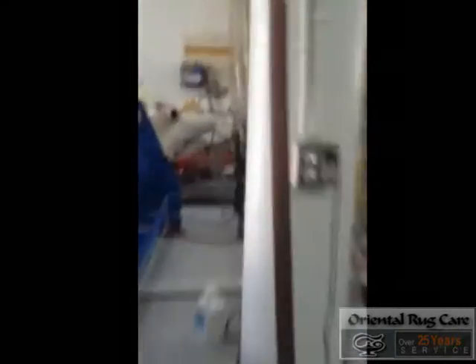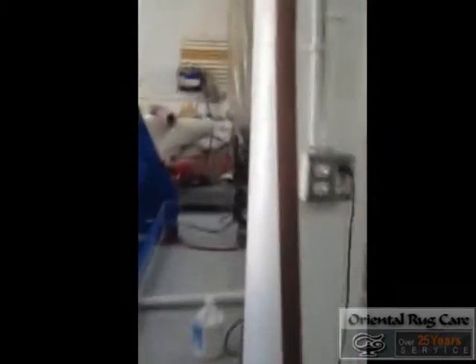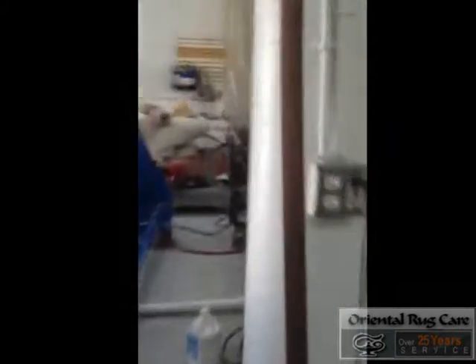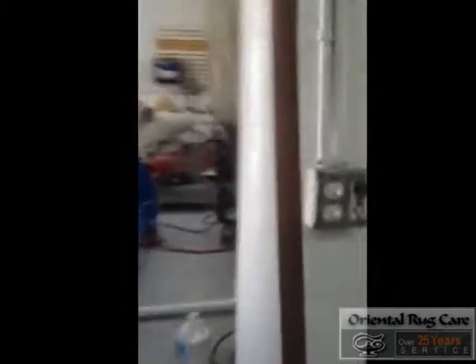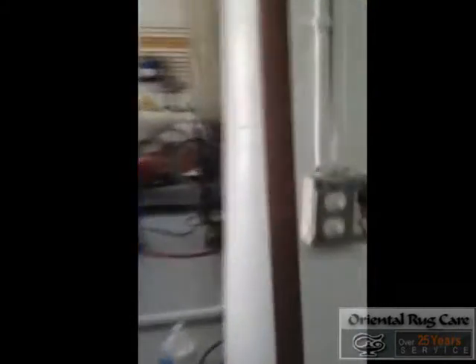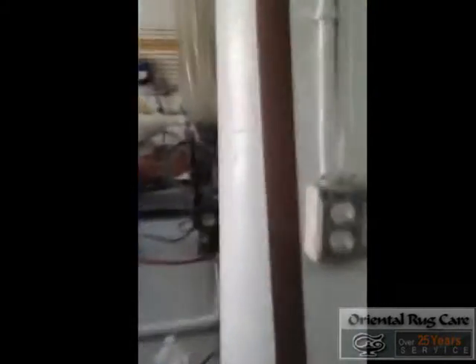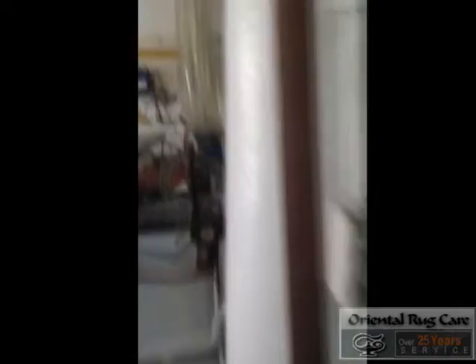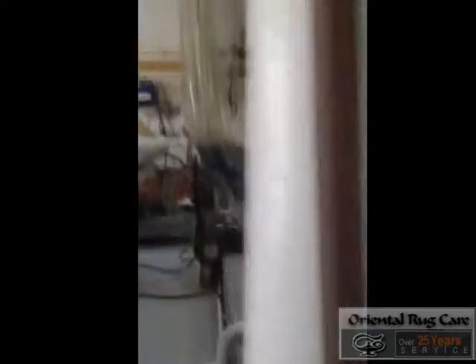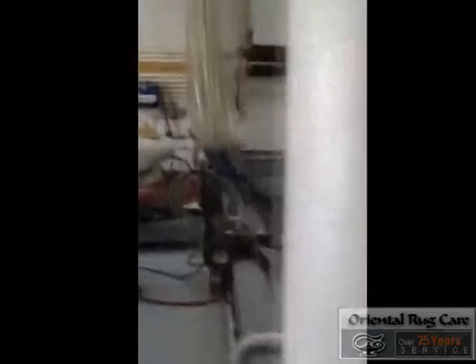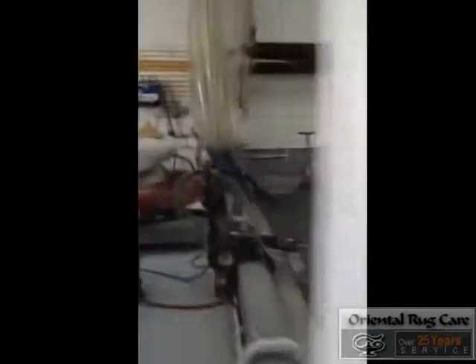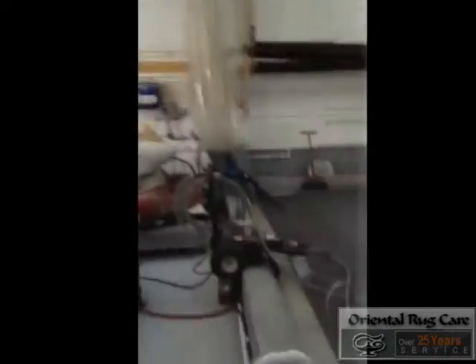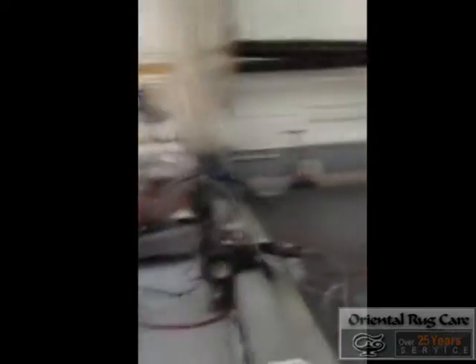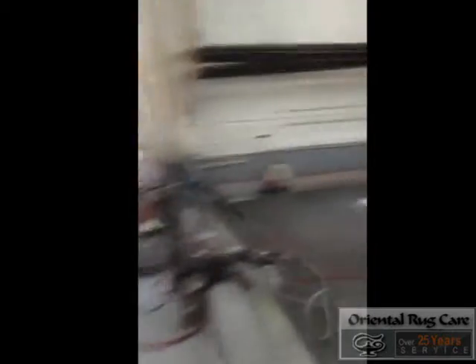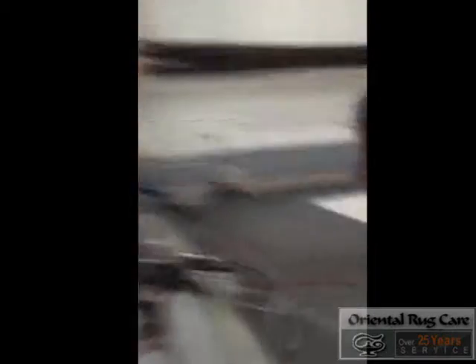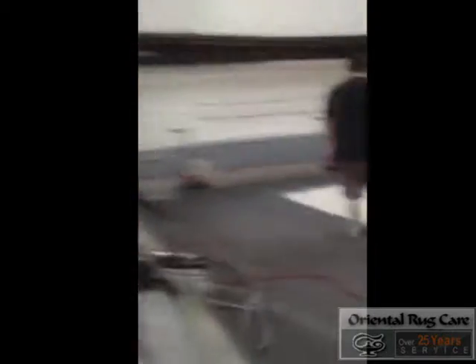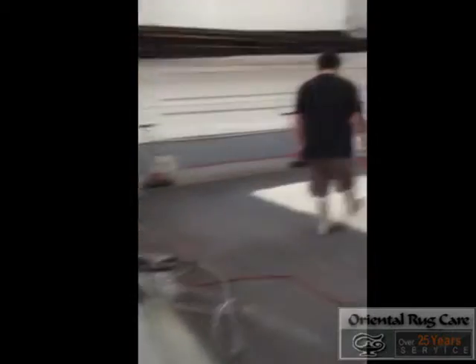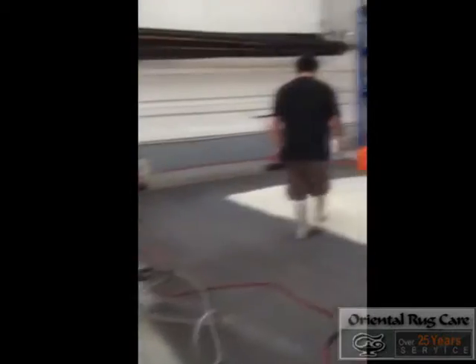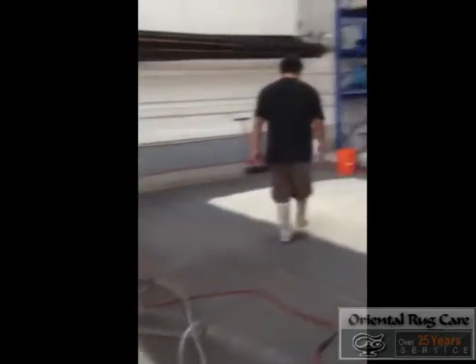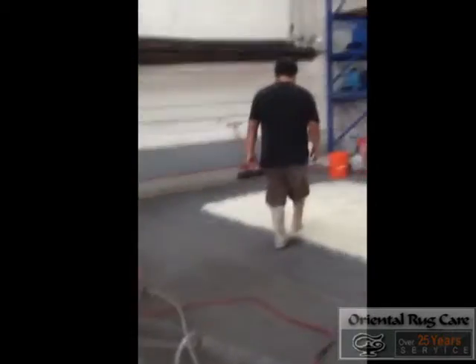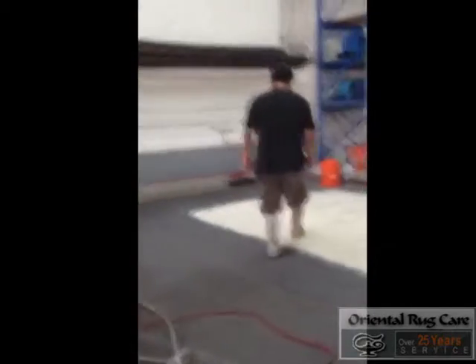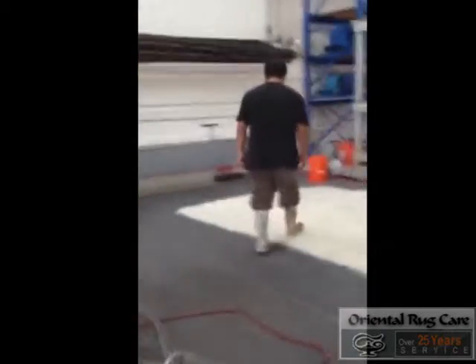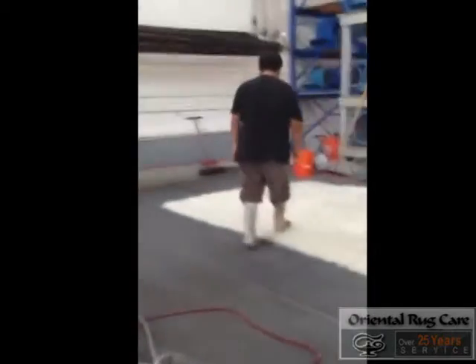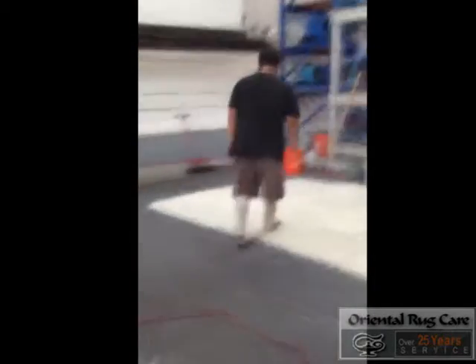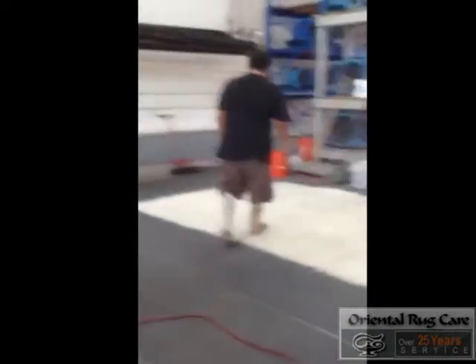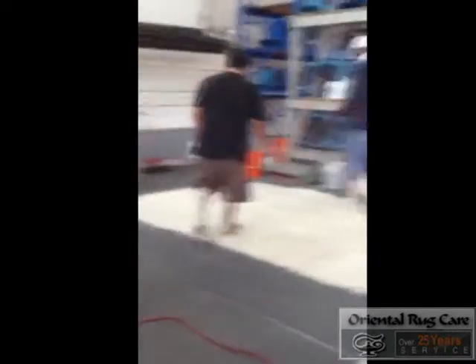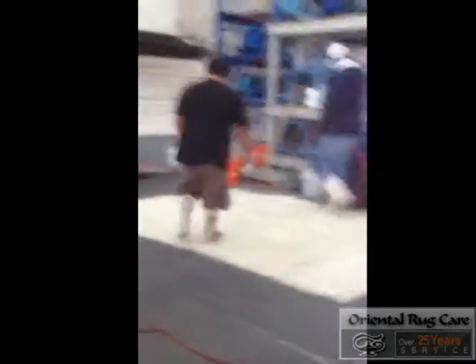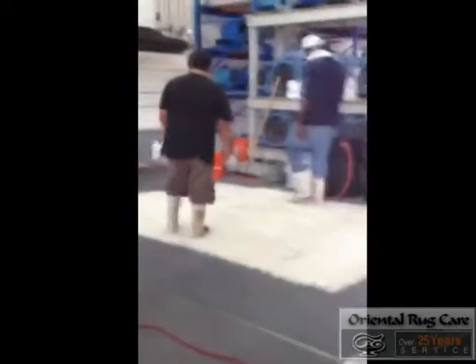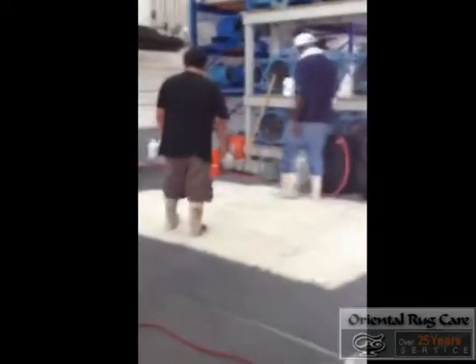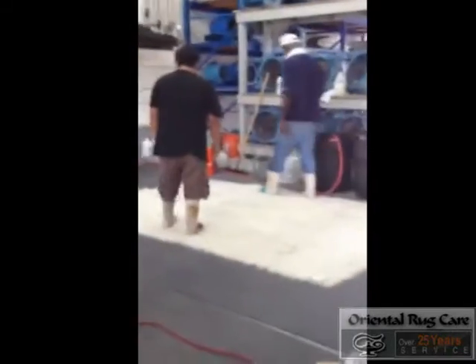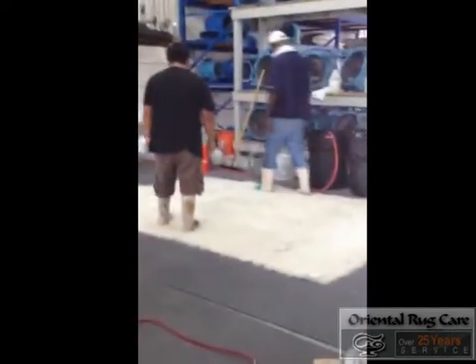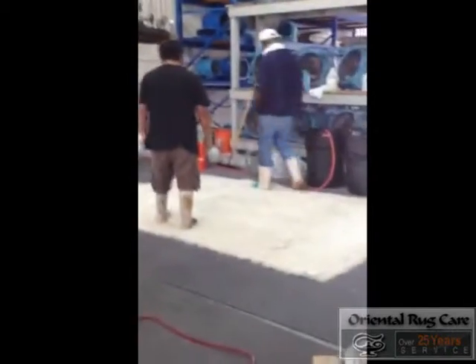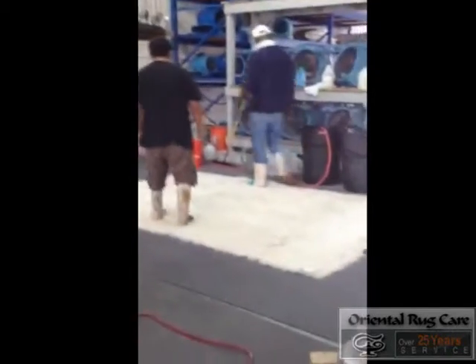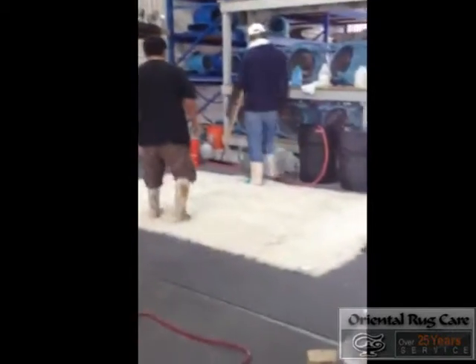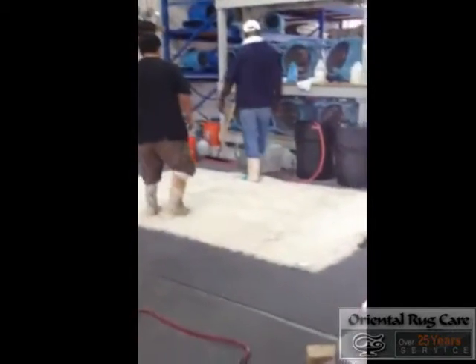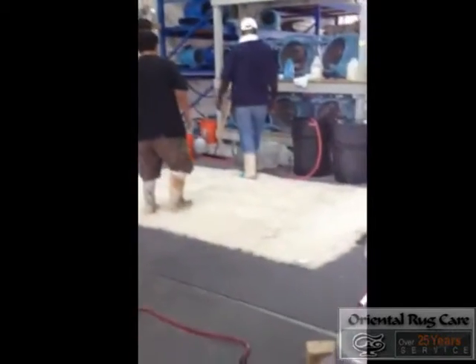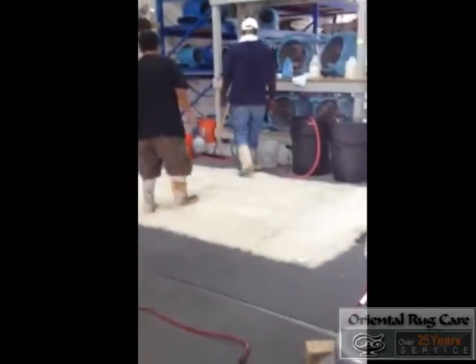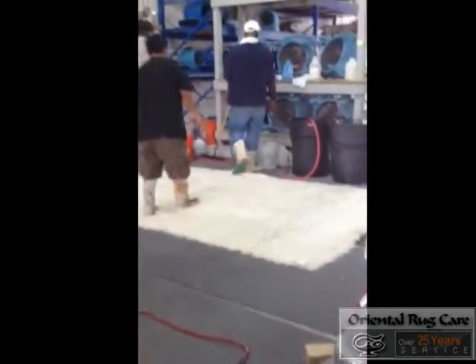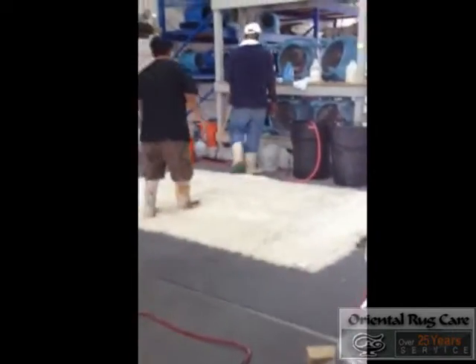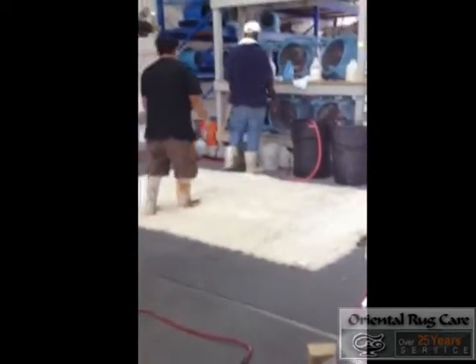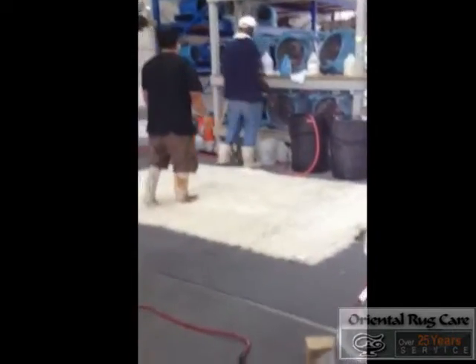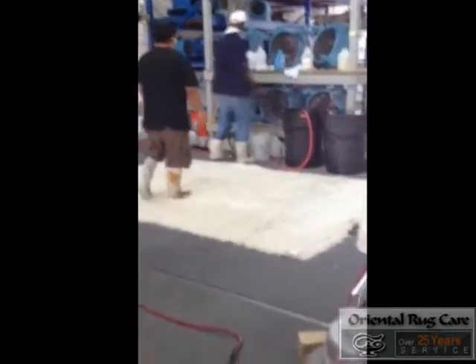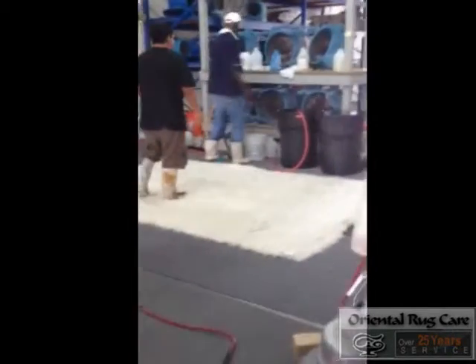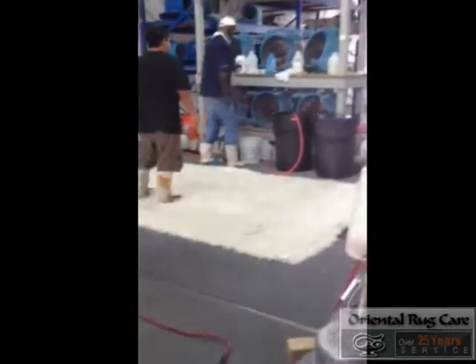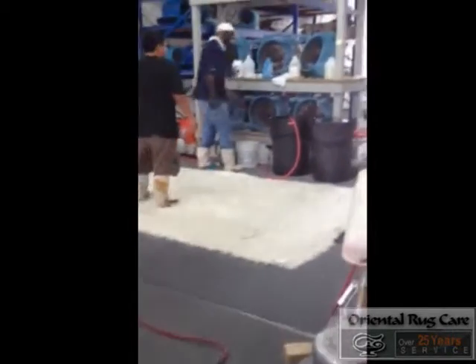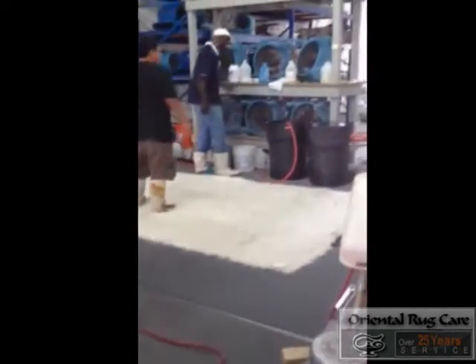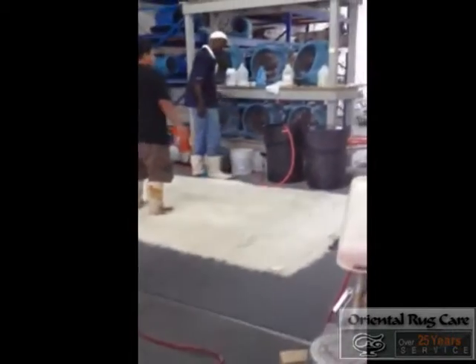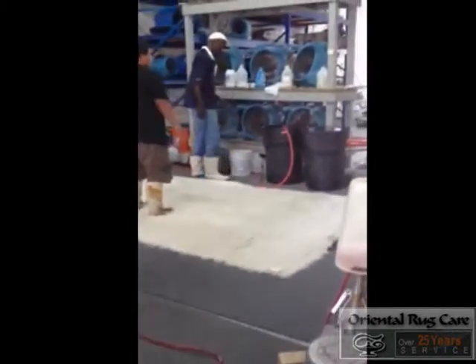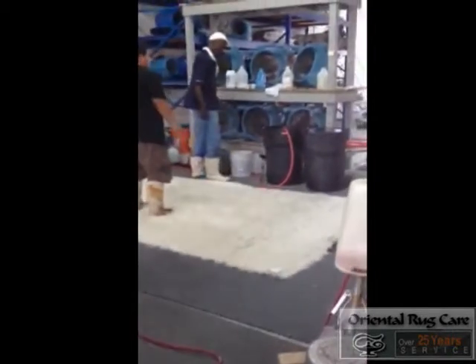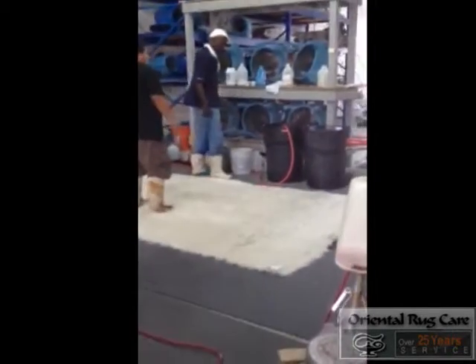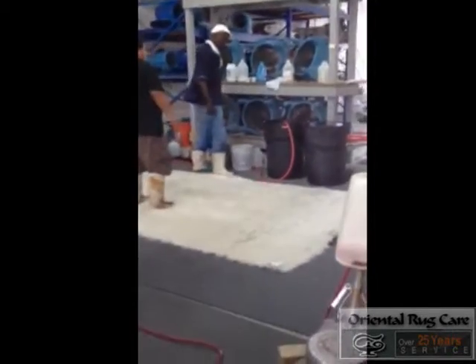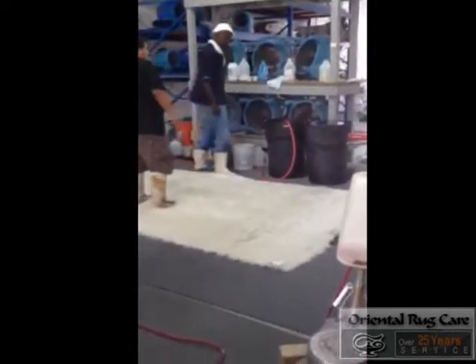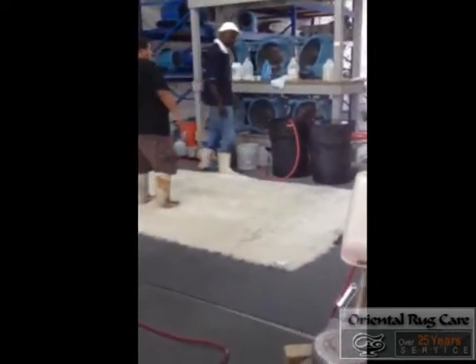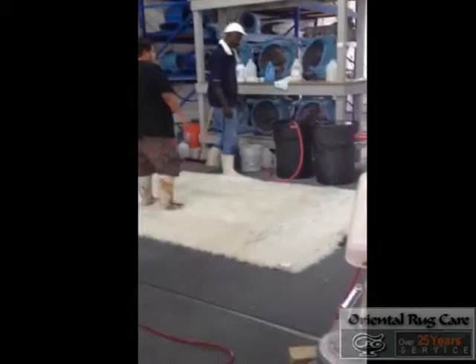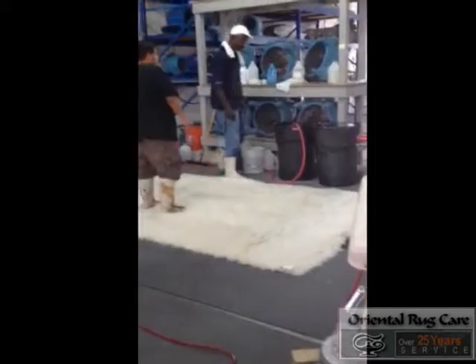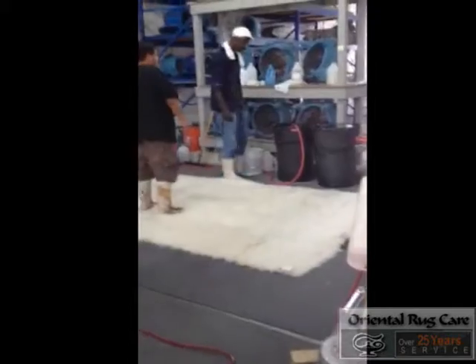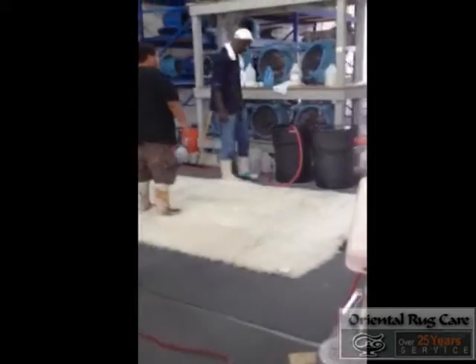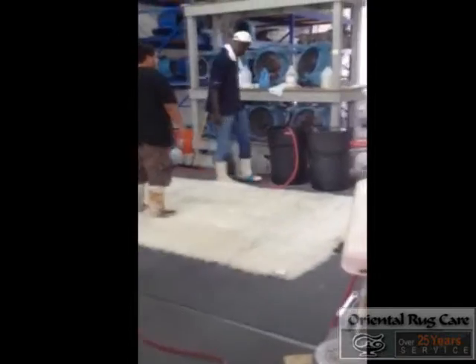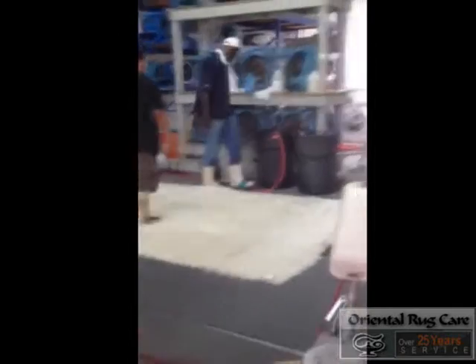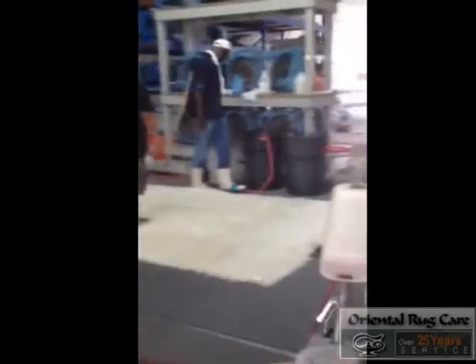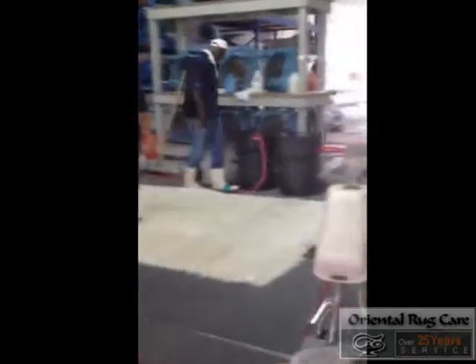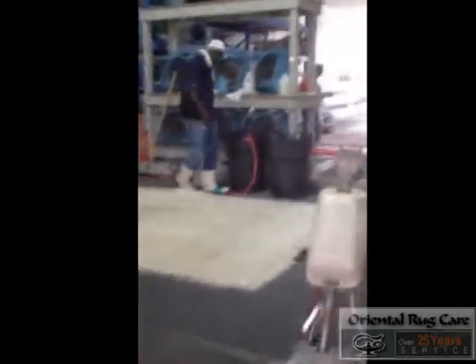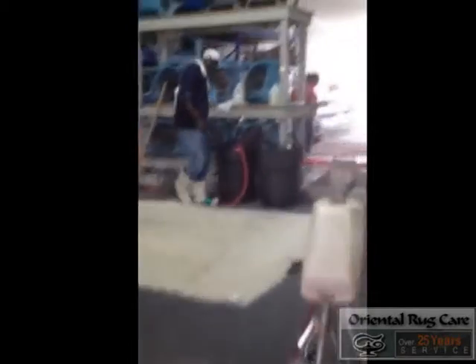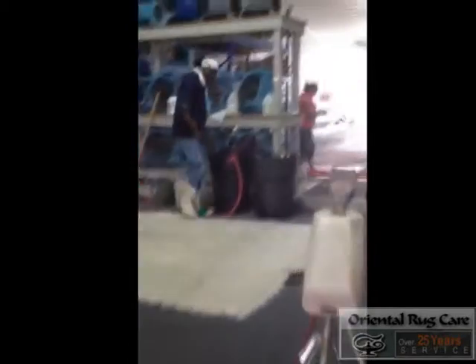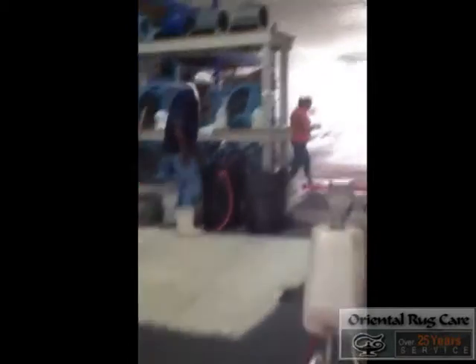Once the washing process is done to our satisfaction, we put it through our wringer and then into our centrifuge.